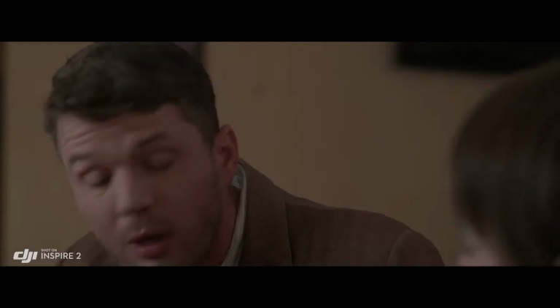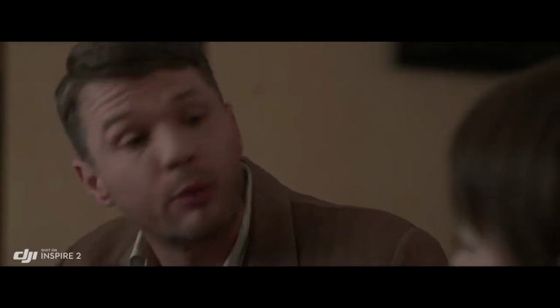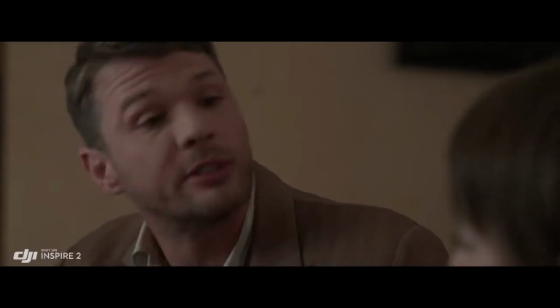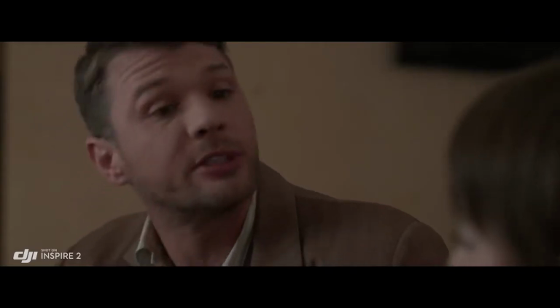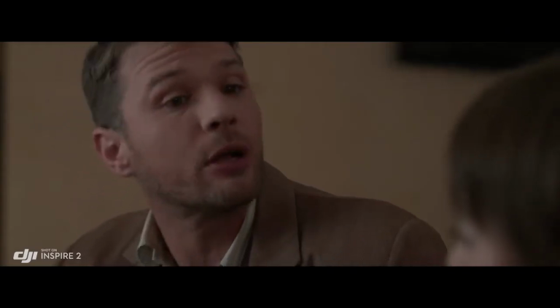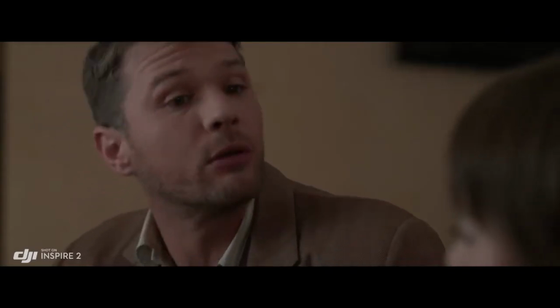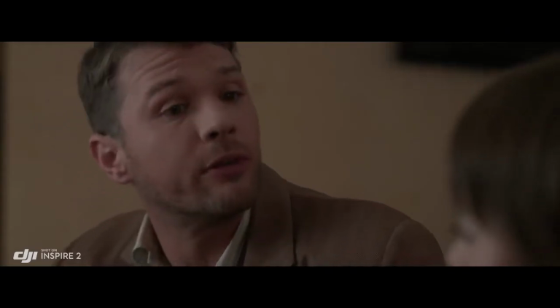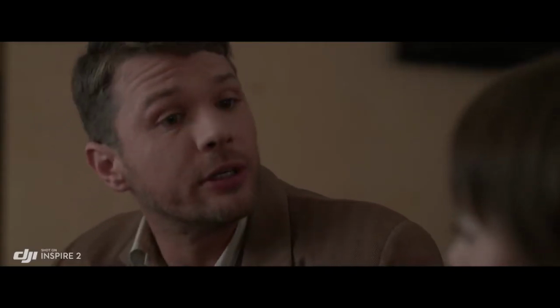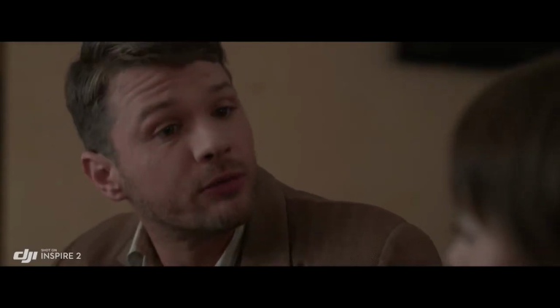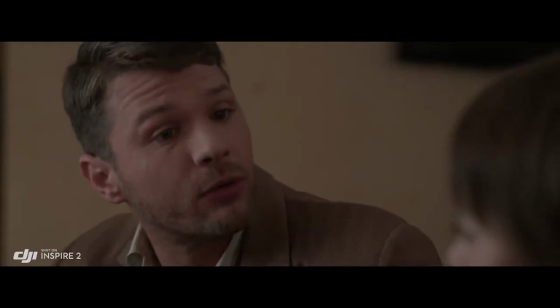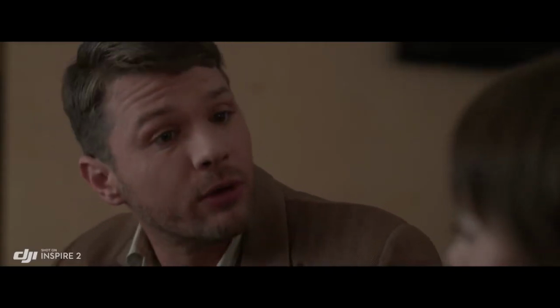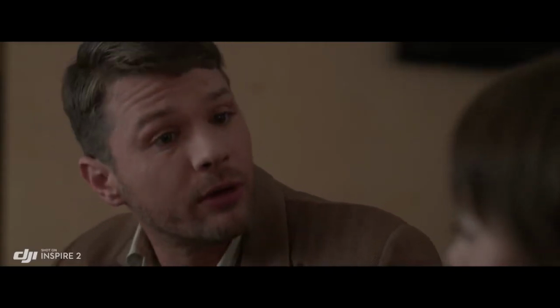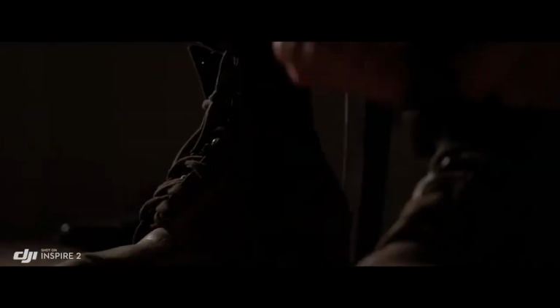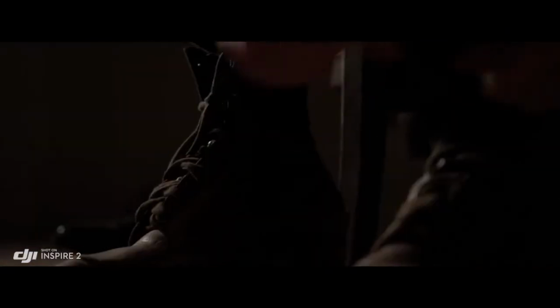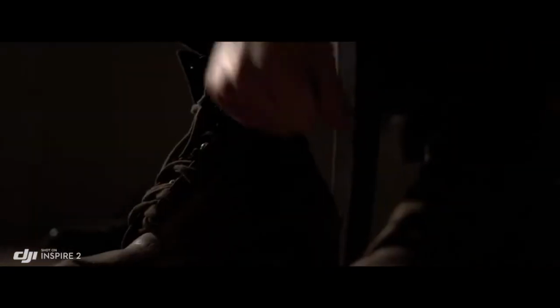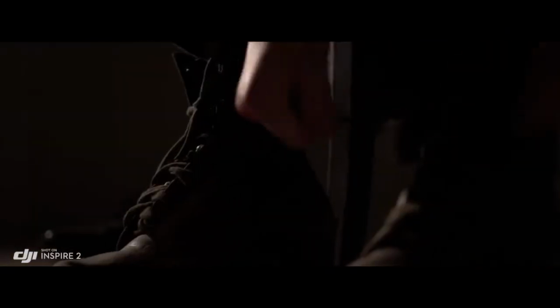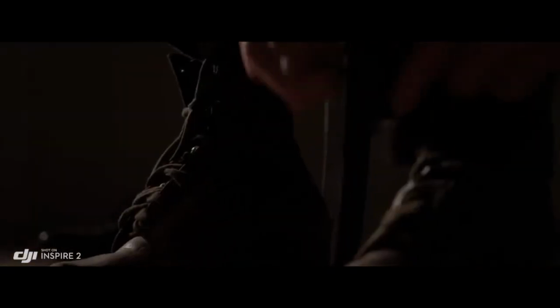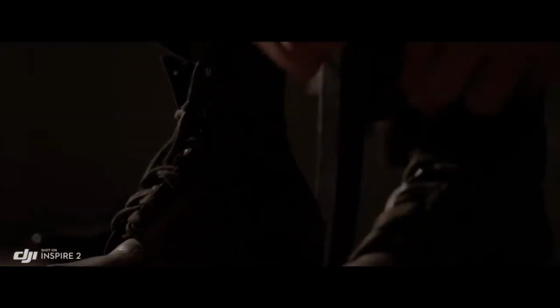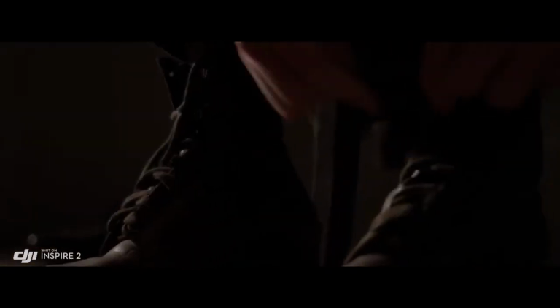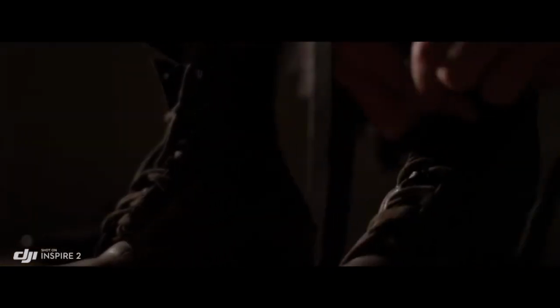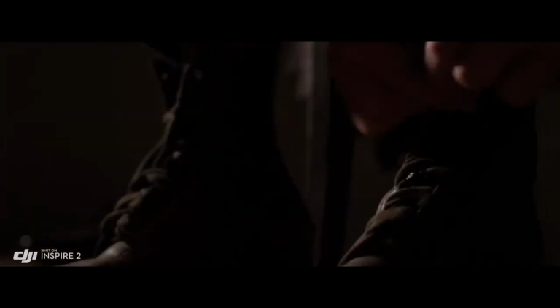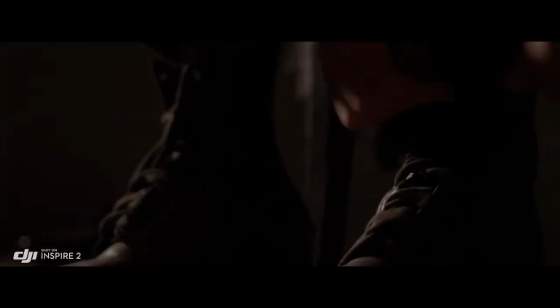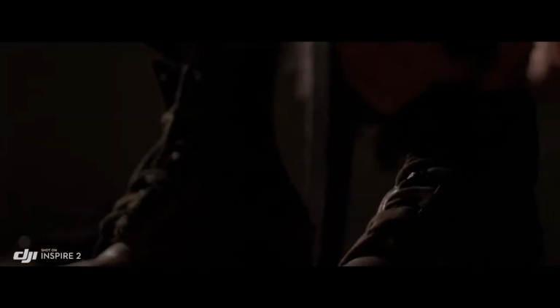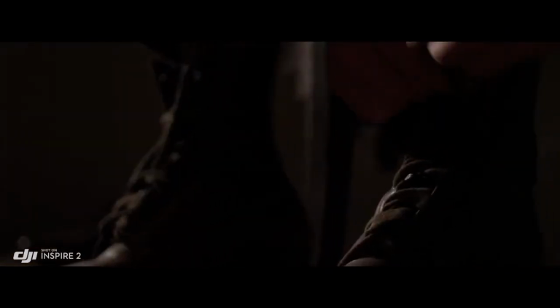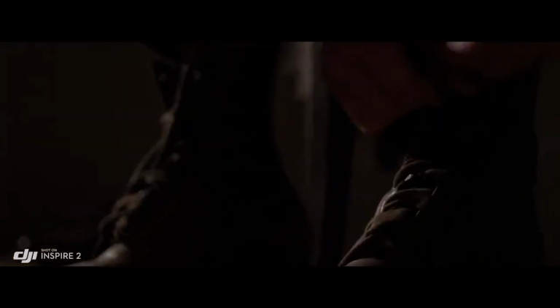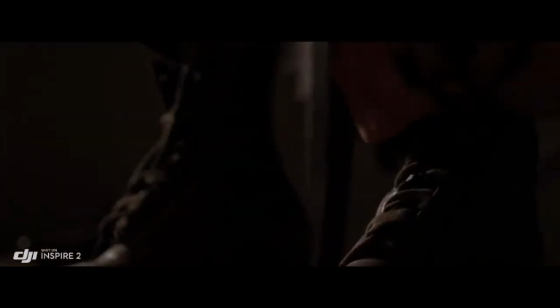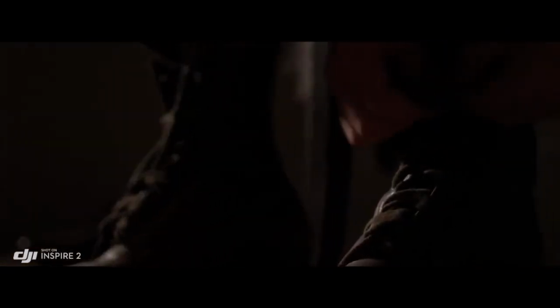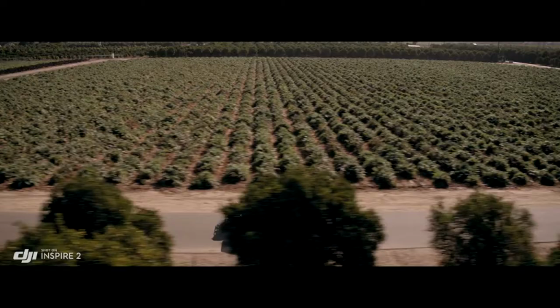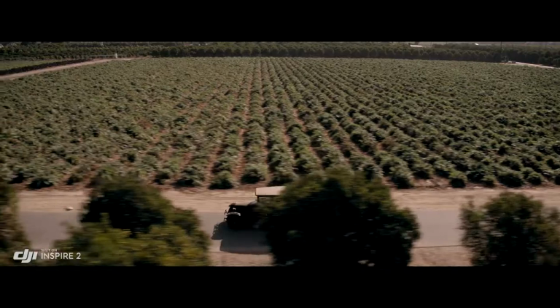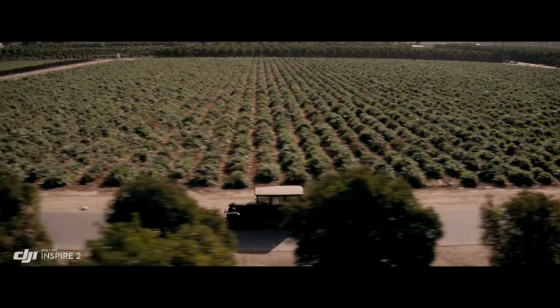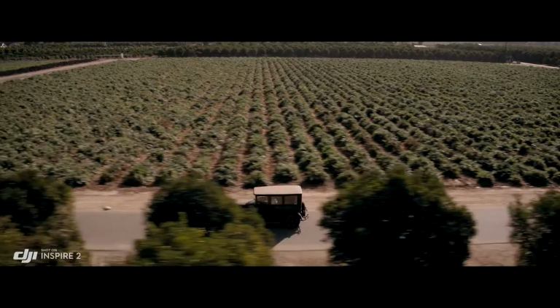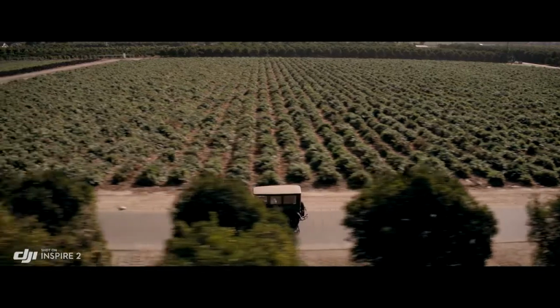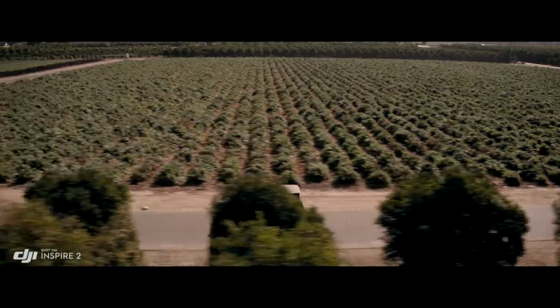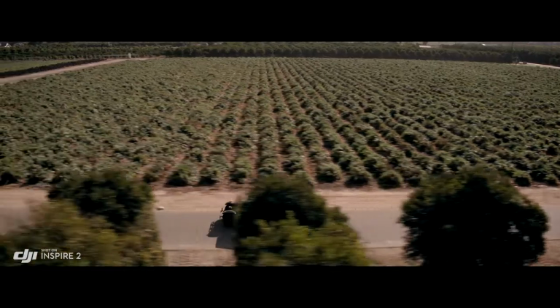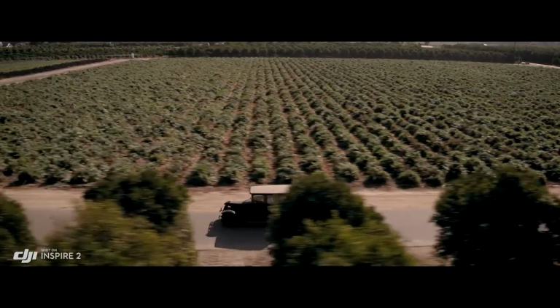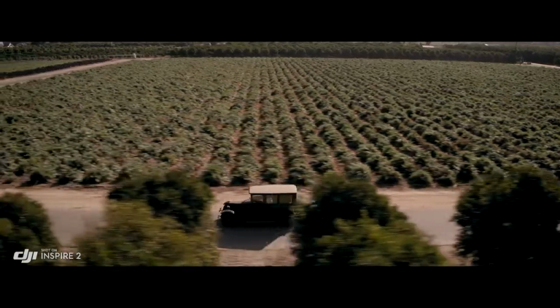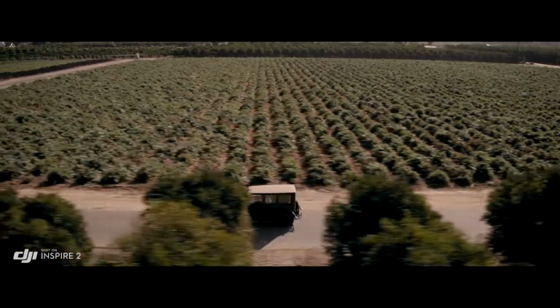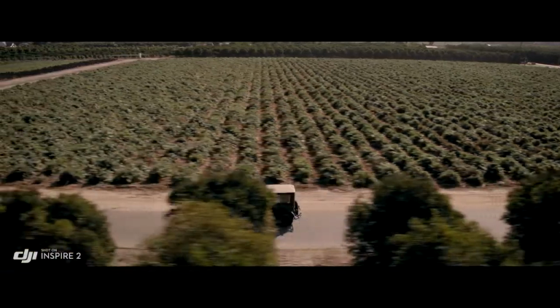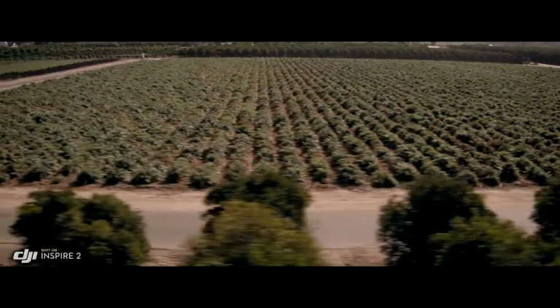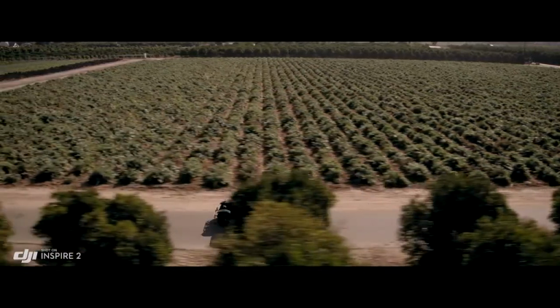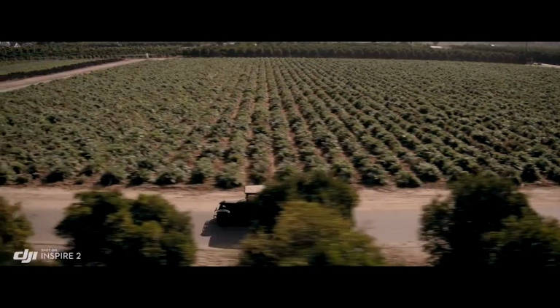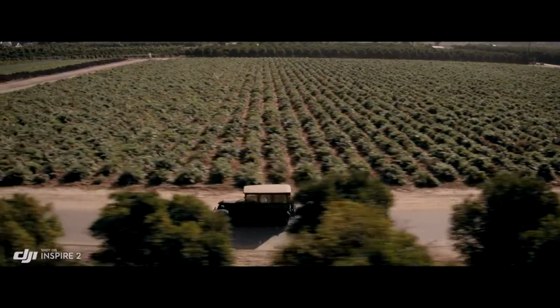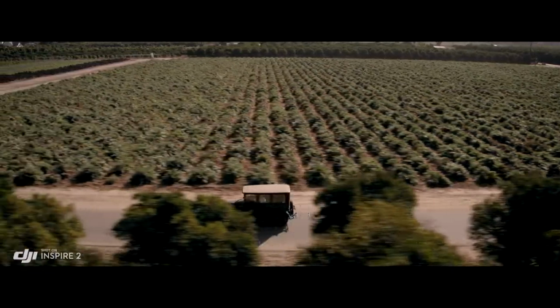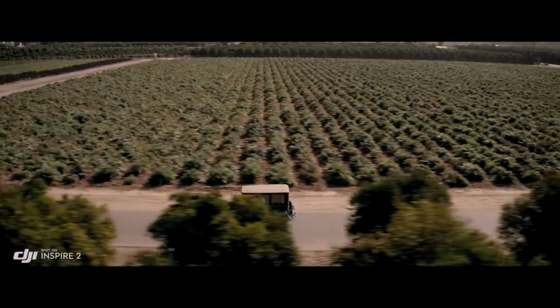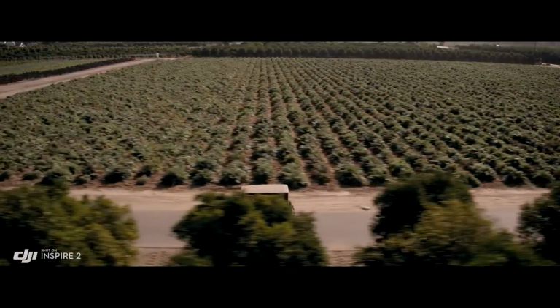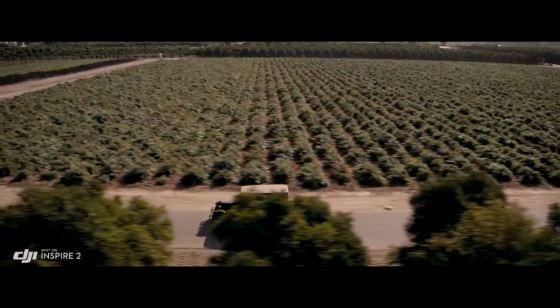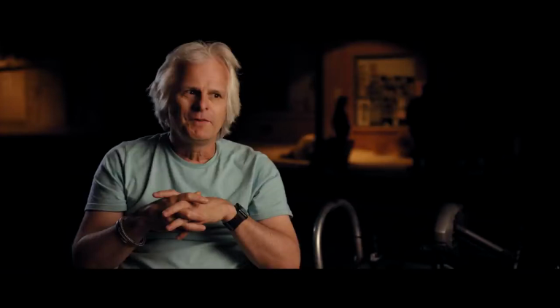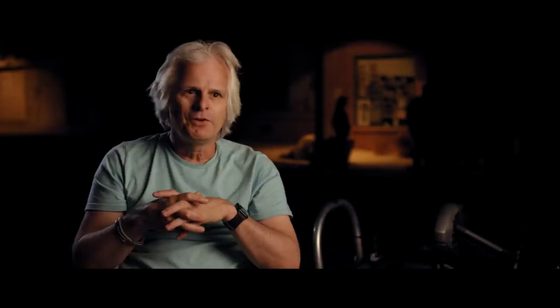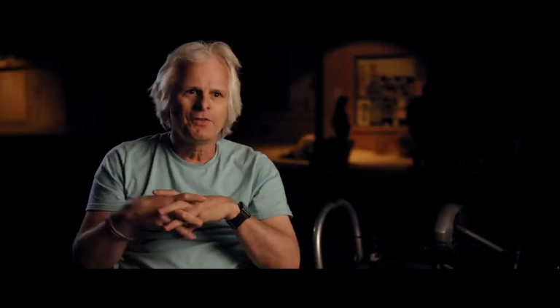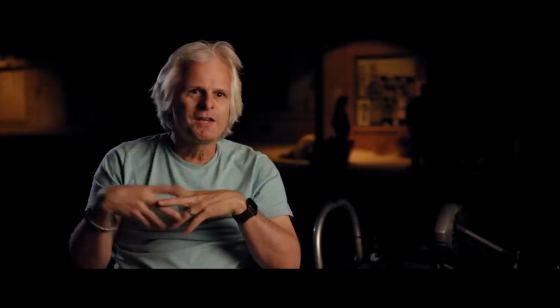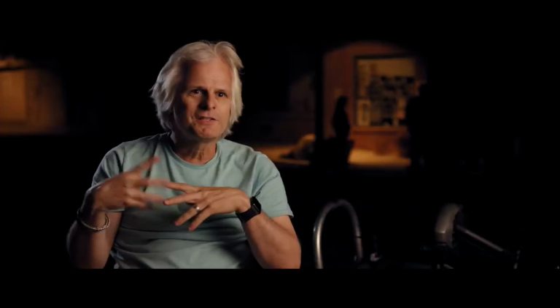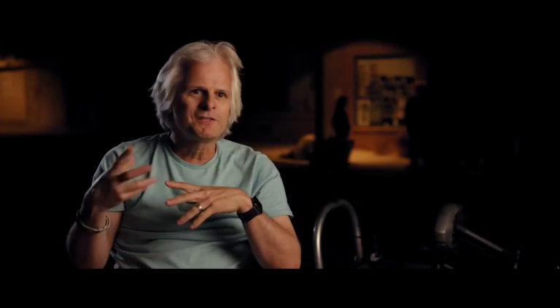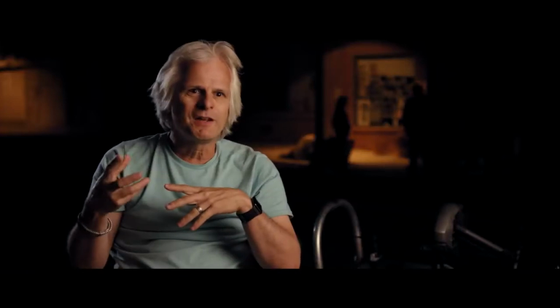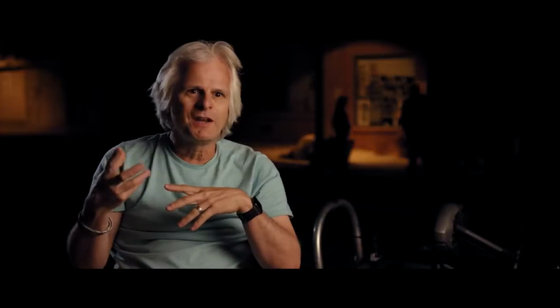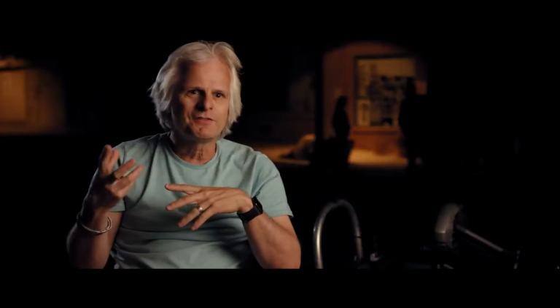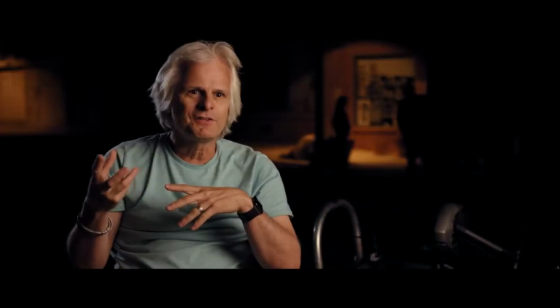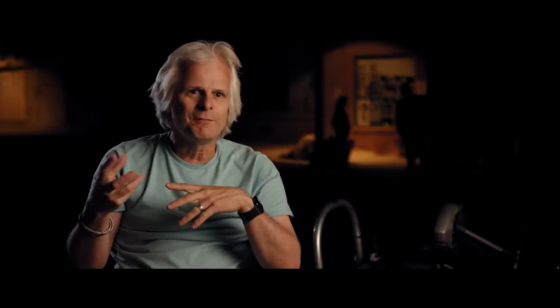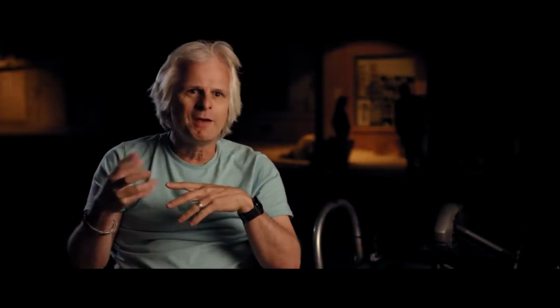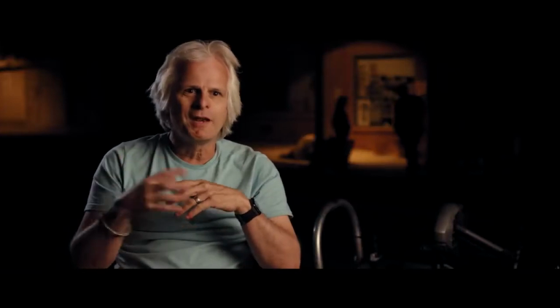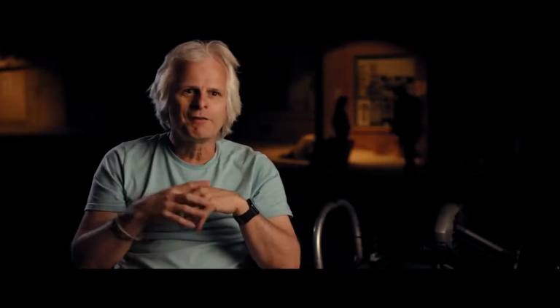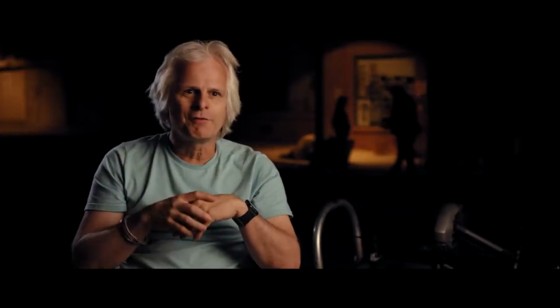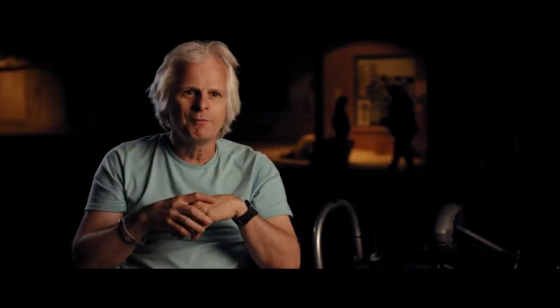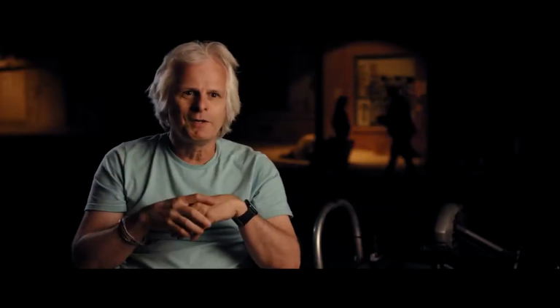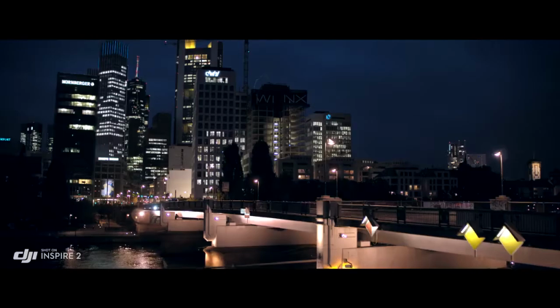We use that a lot for close-ups — it has a great depth of field and just makes me feel like that's kind of cinematic for me.